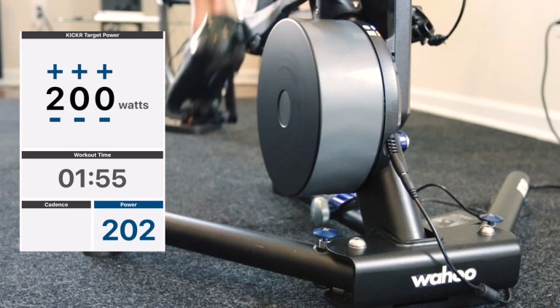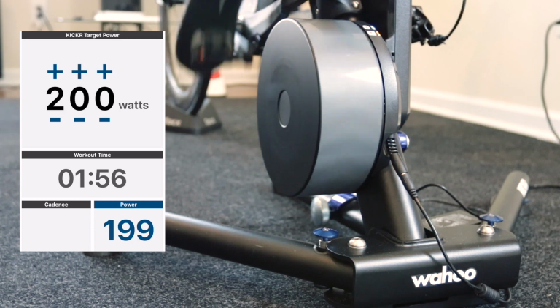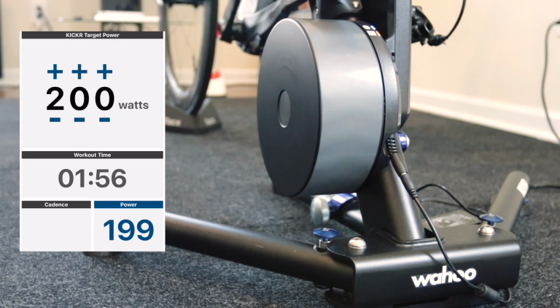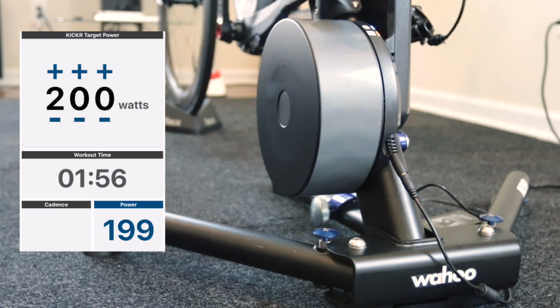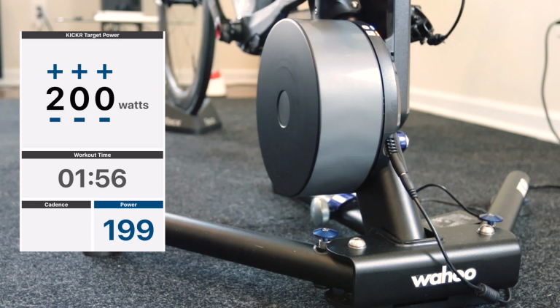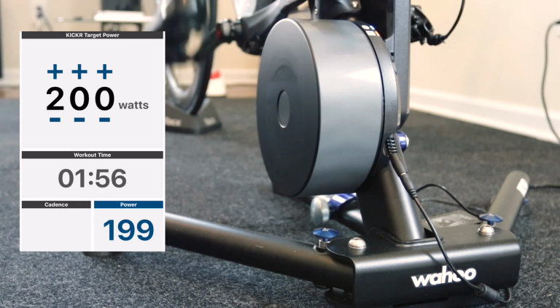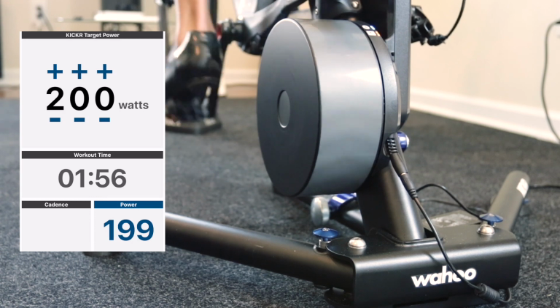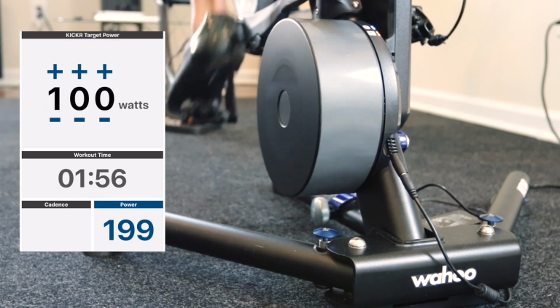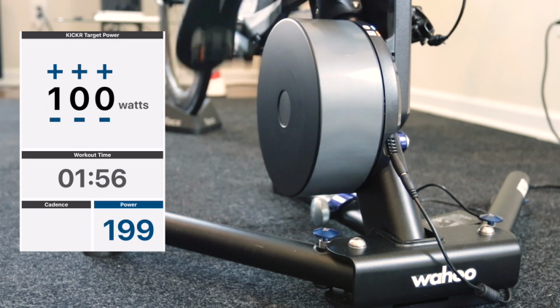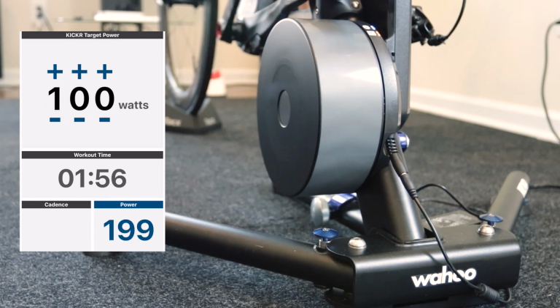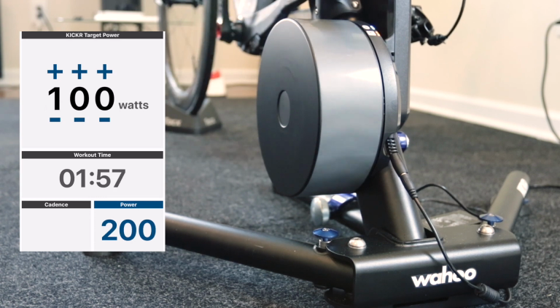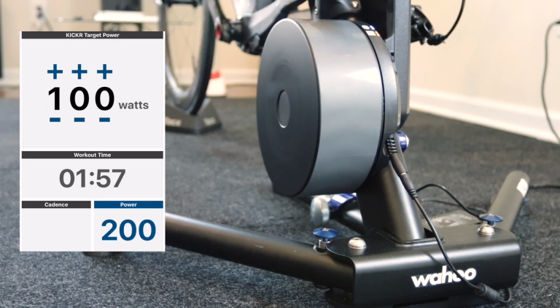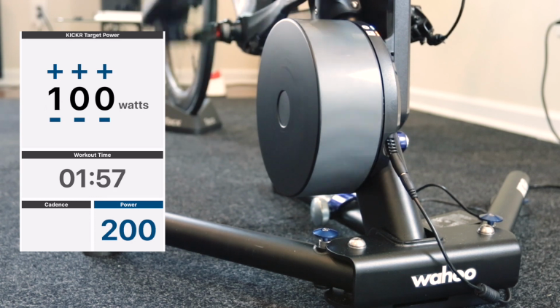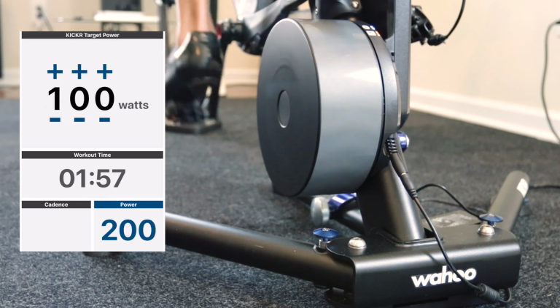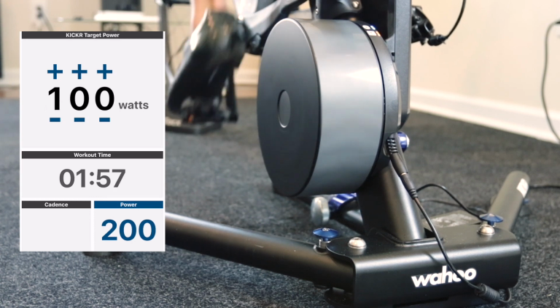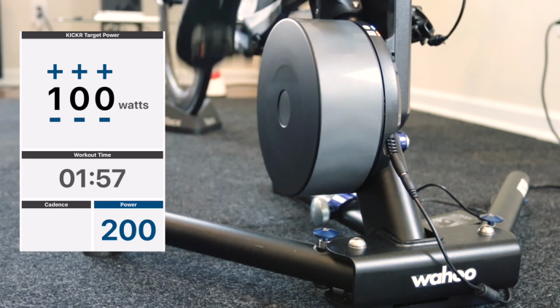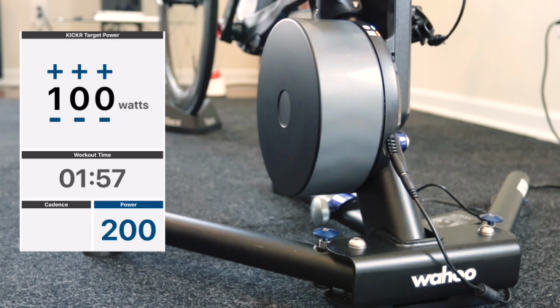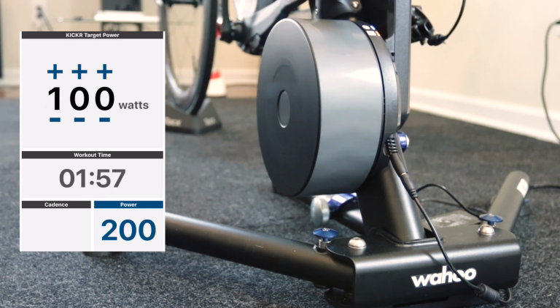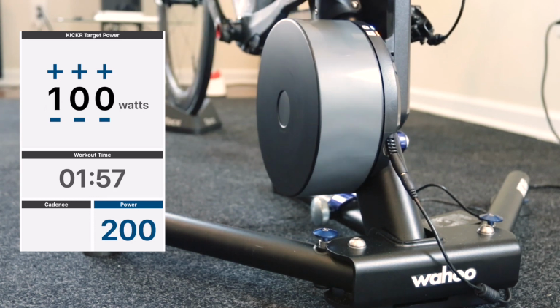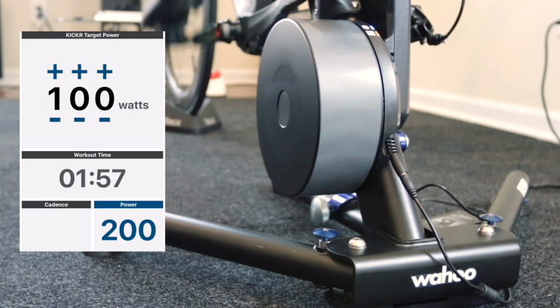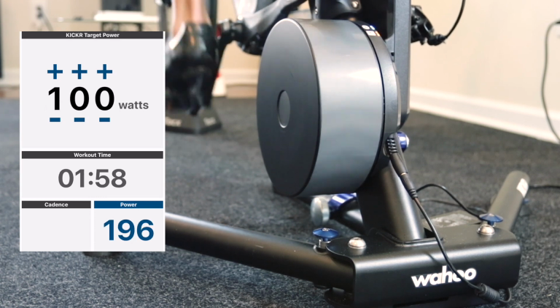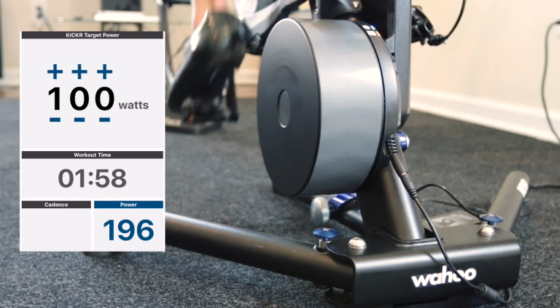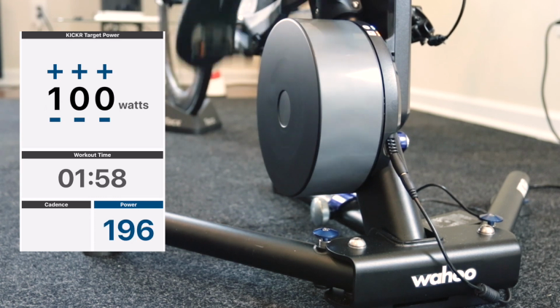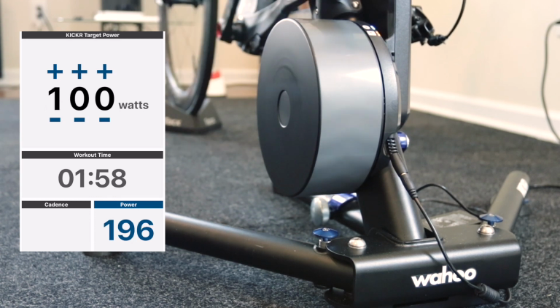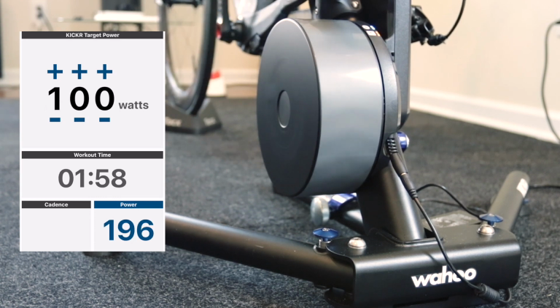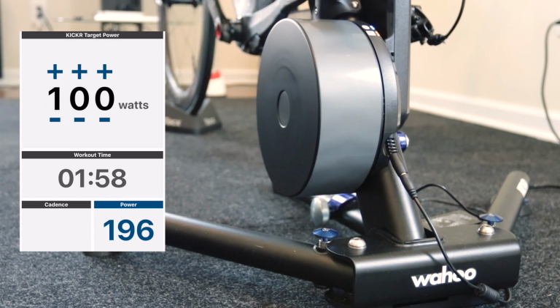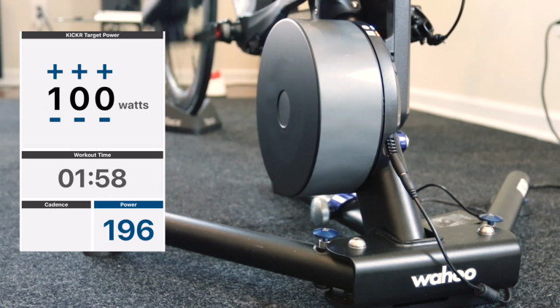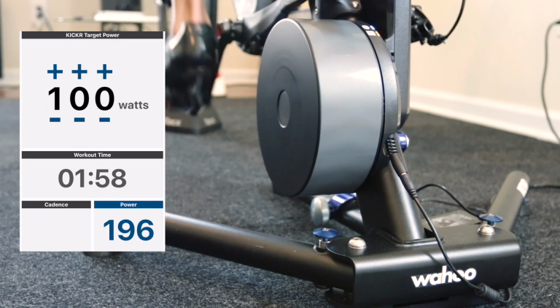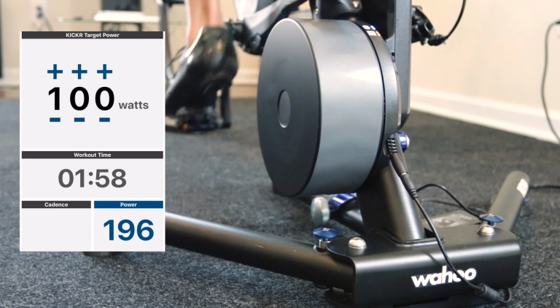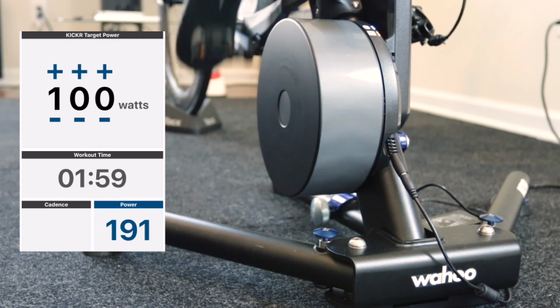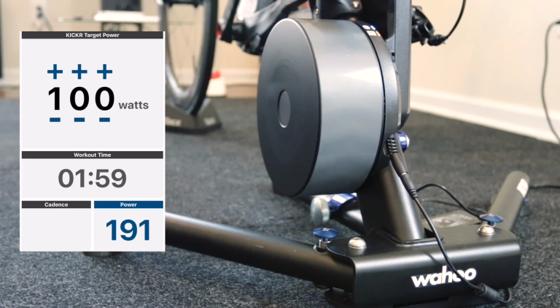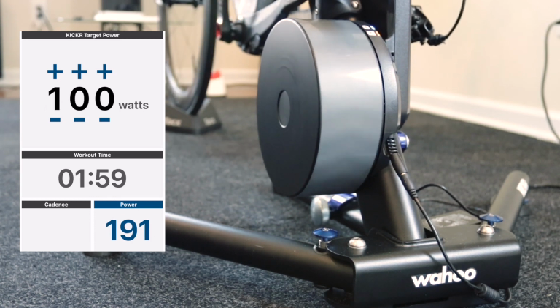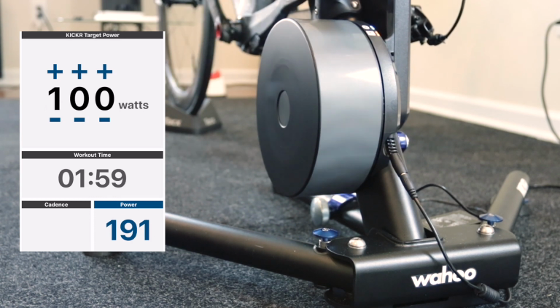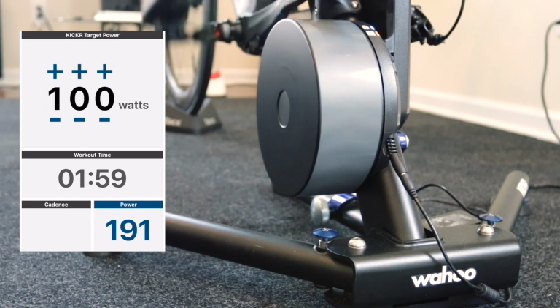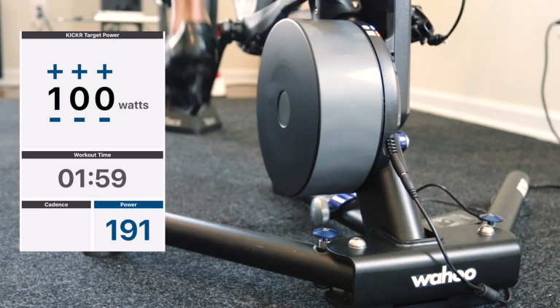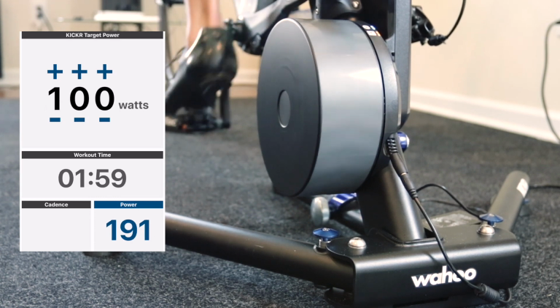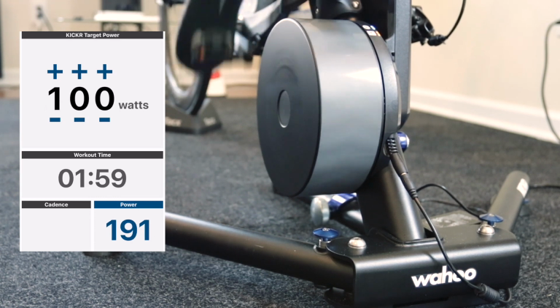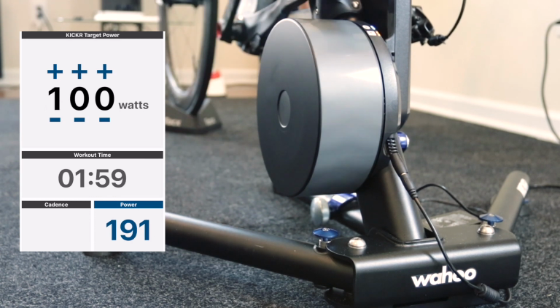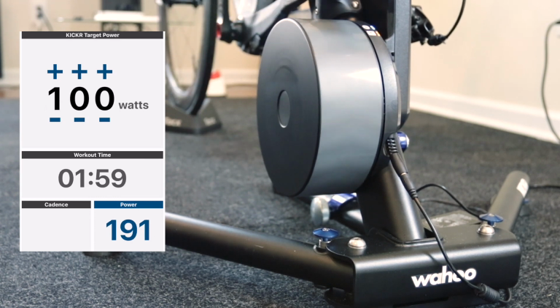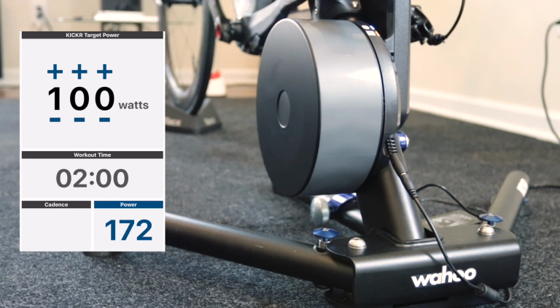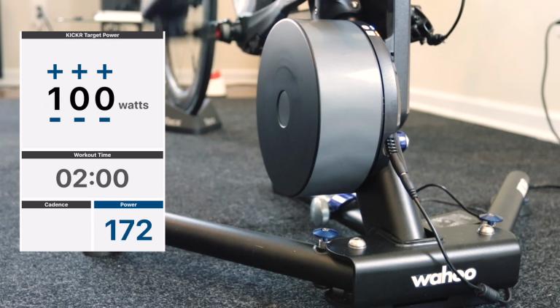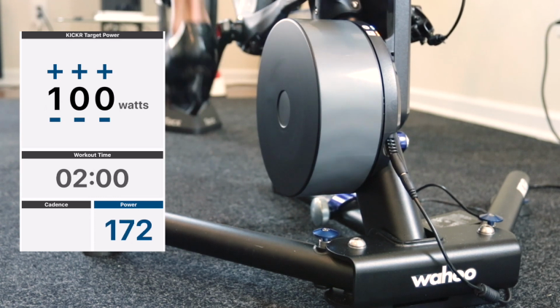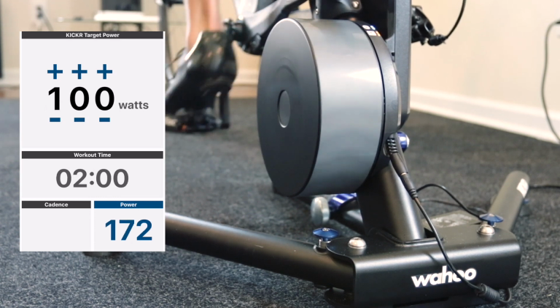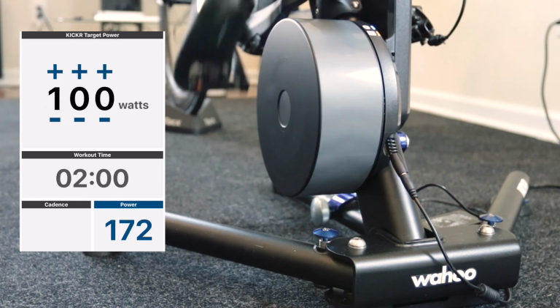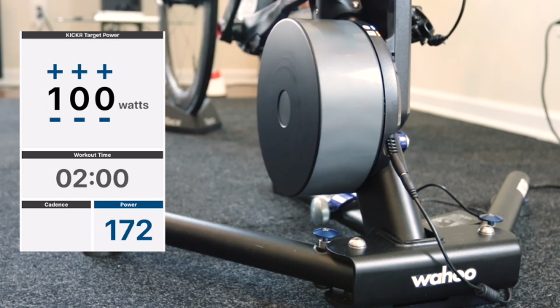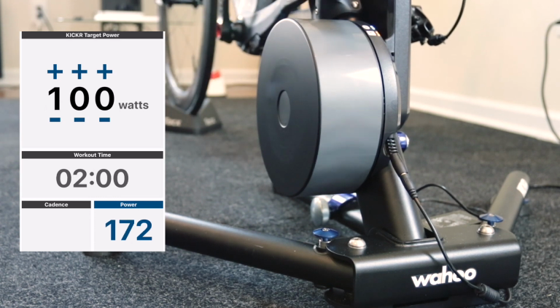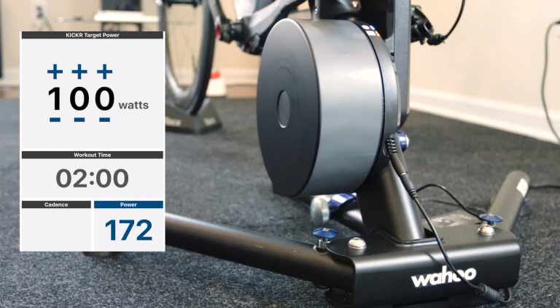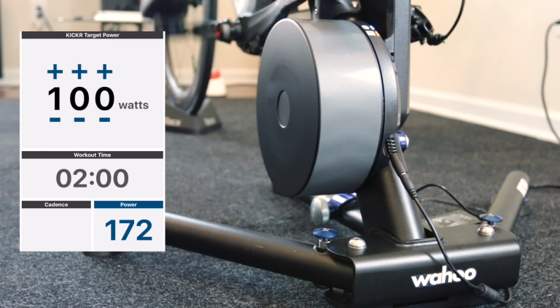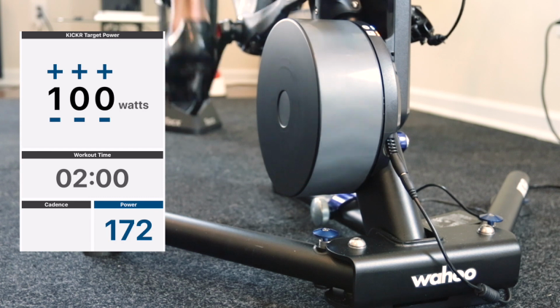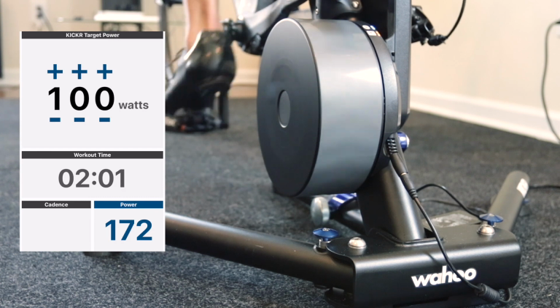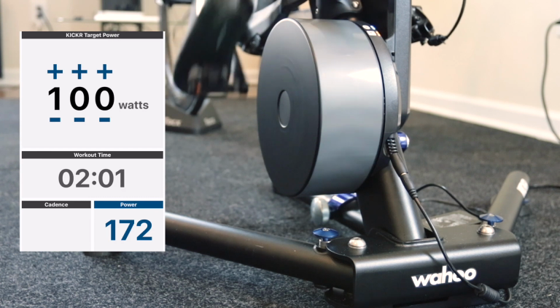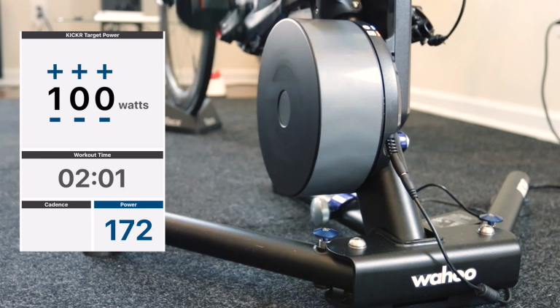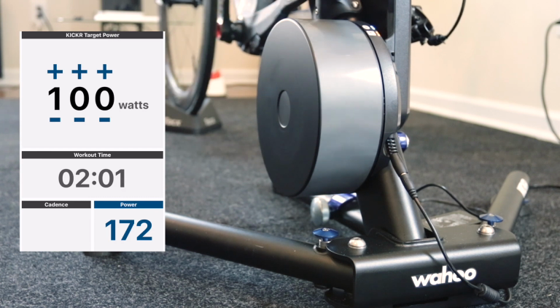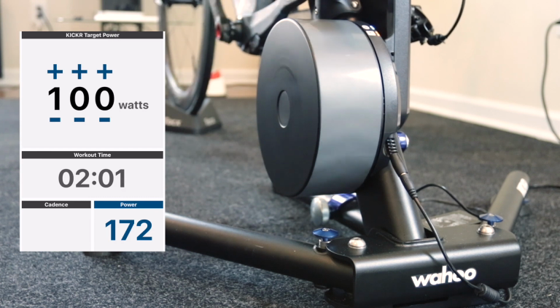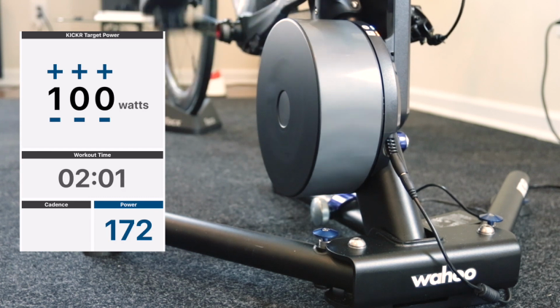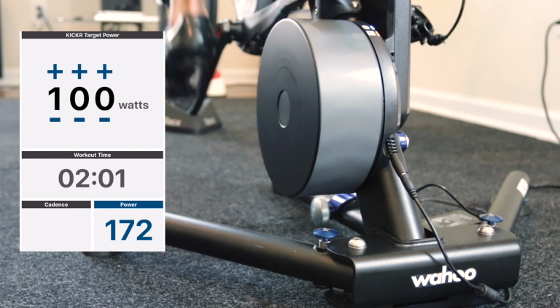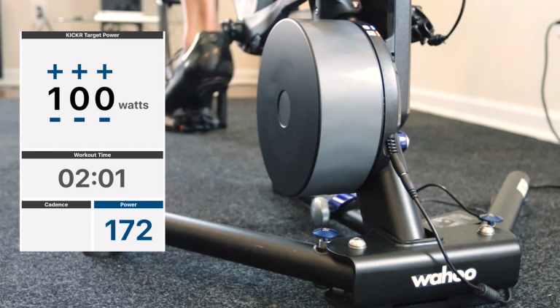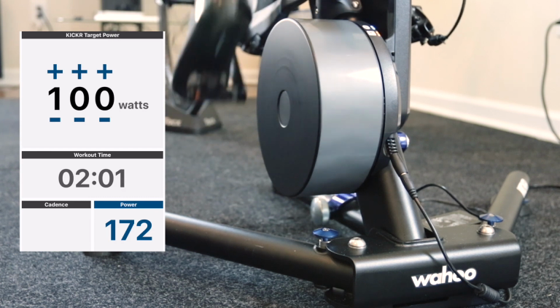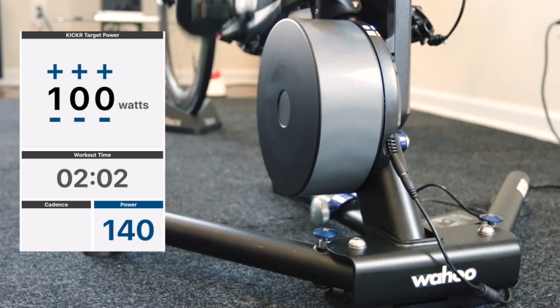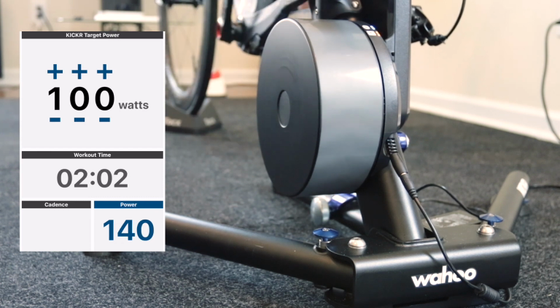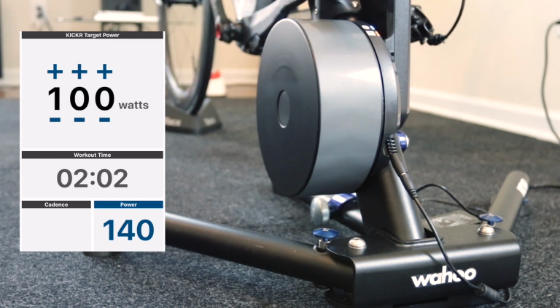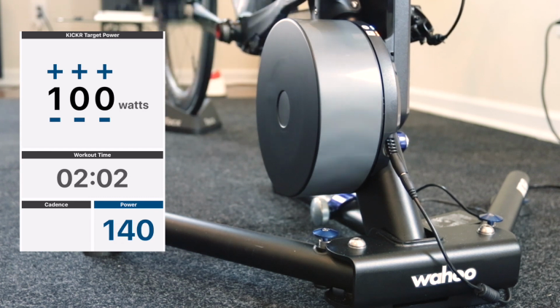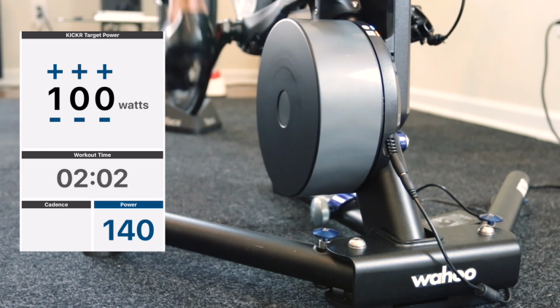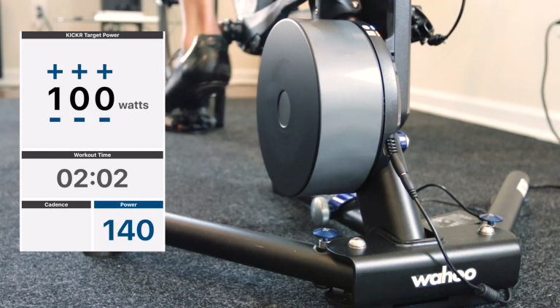Now I'm going to drop the watts to 100 watts, stay in the small ring, and listen to the difference in sound.